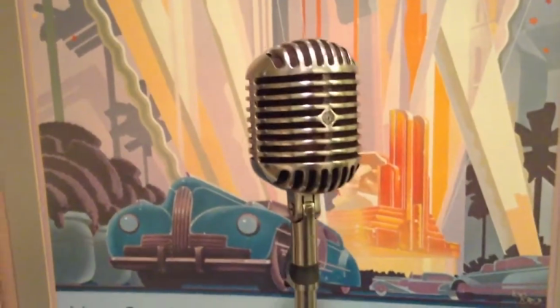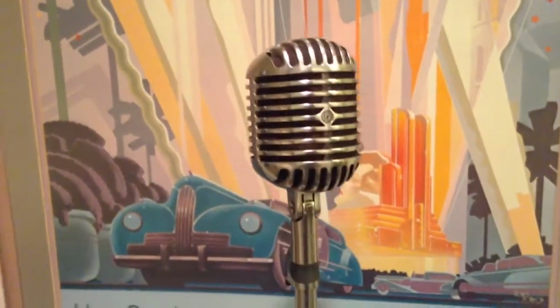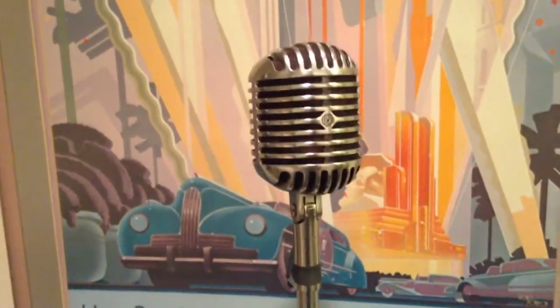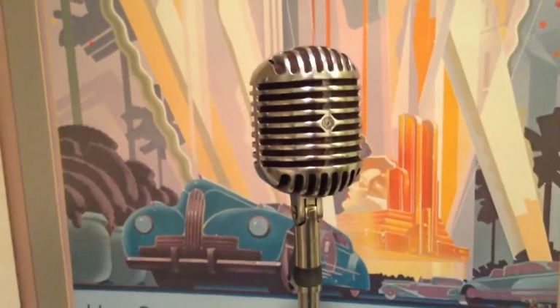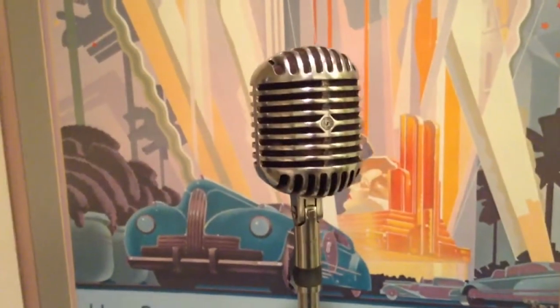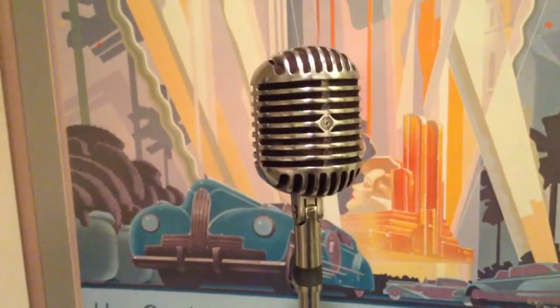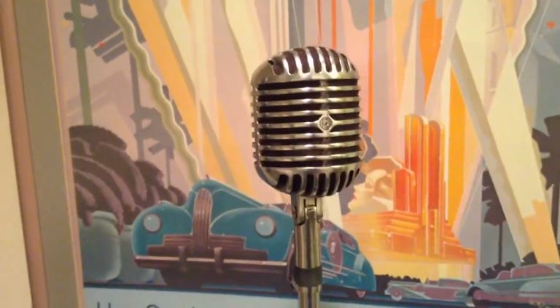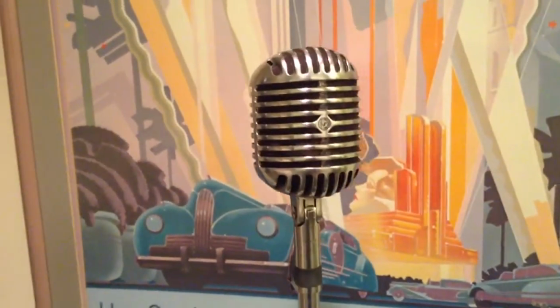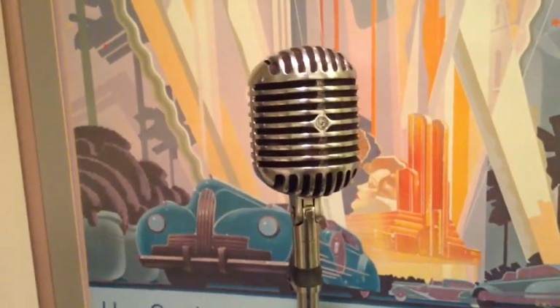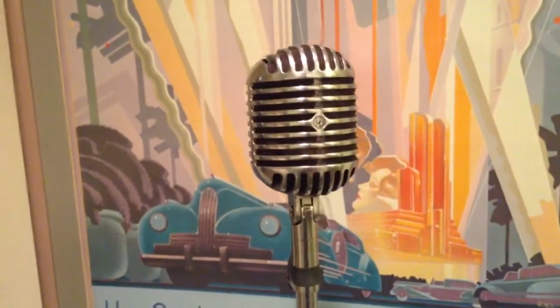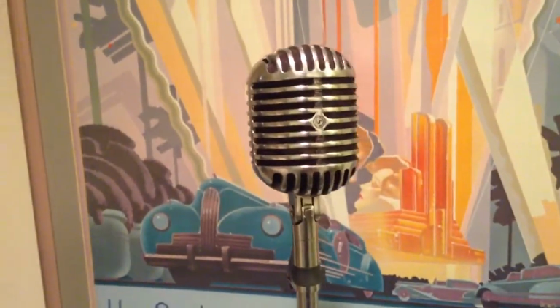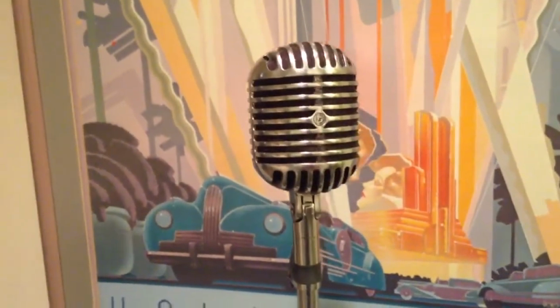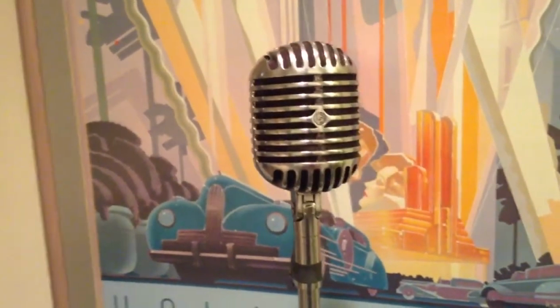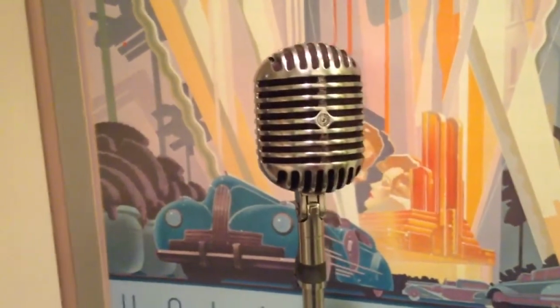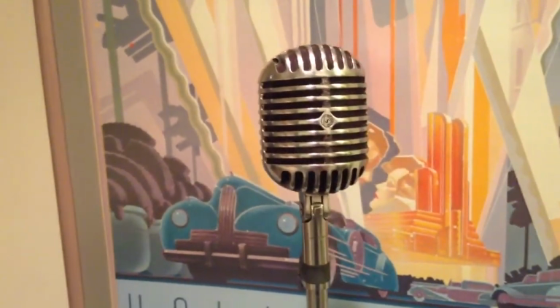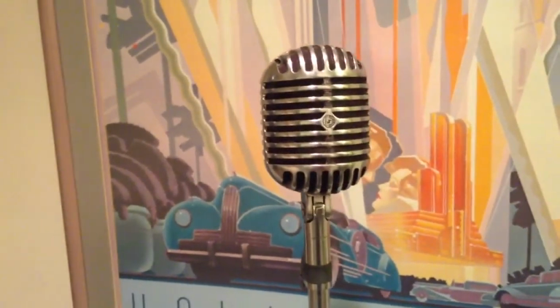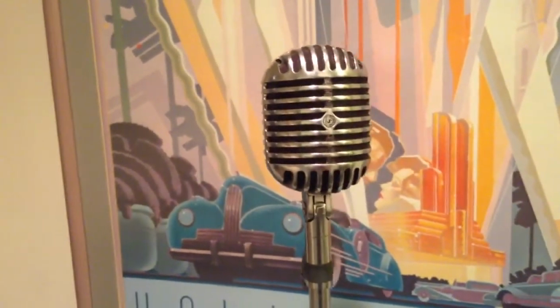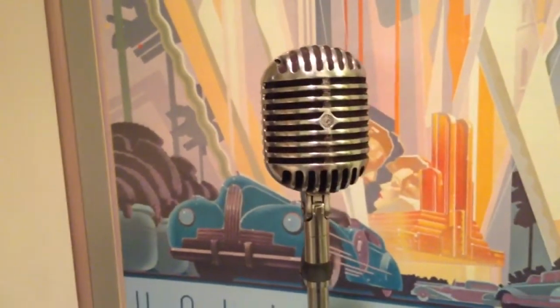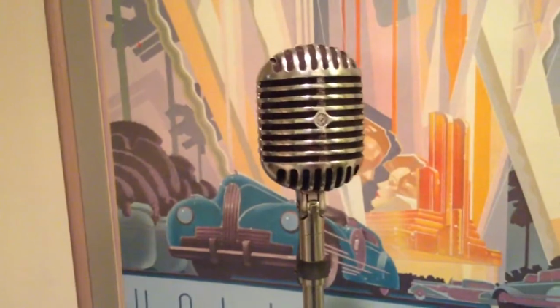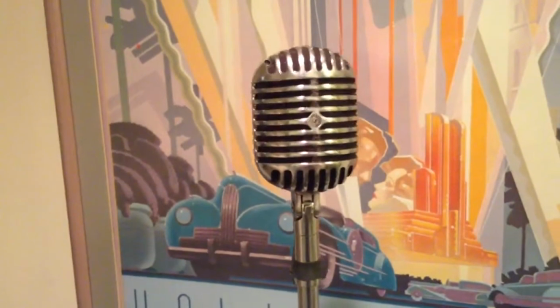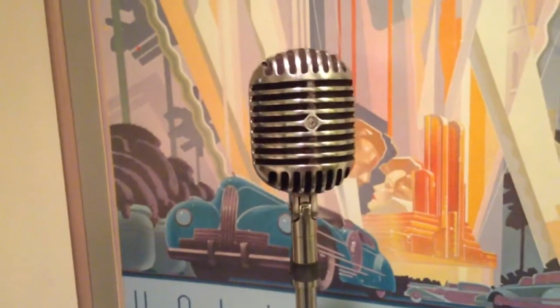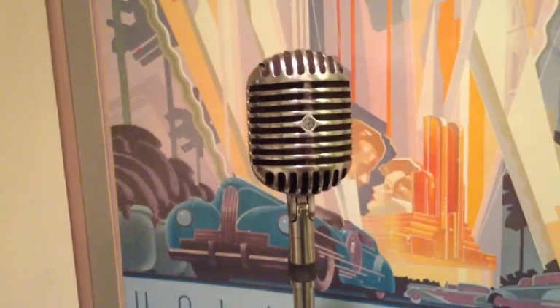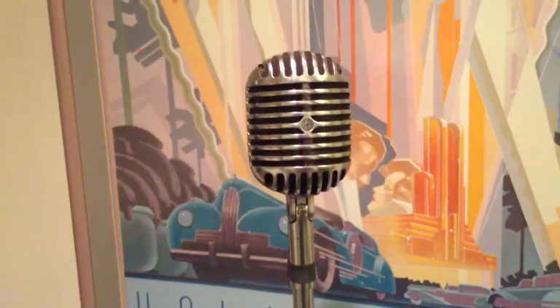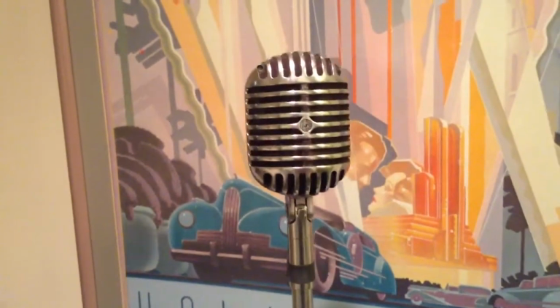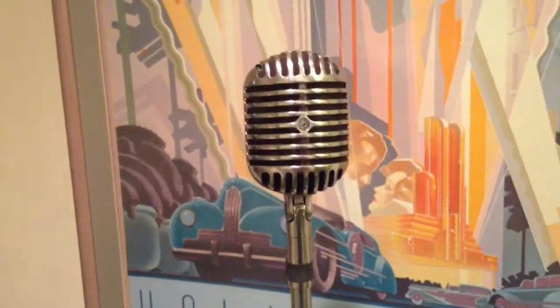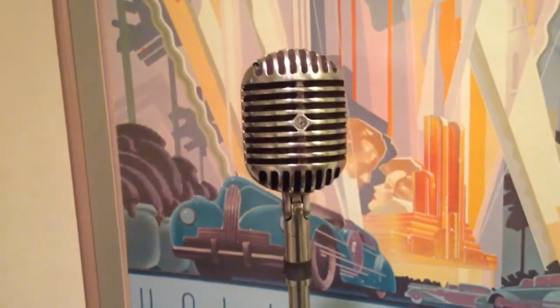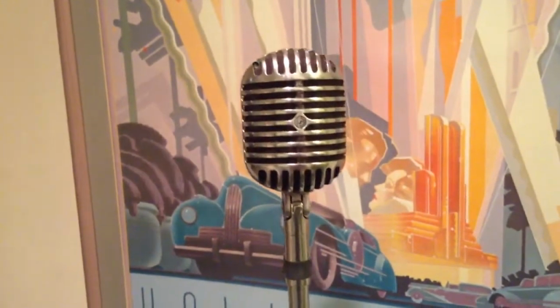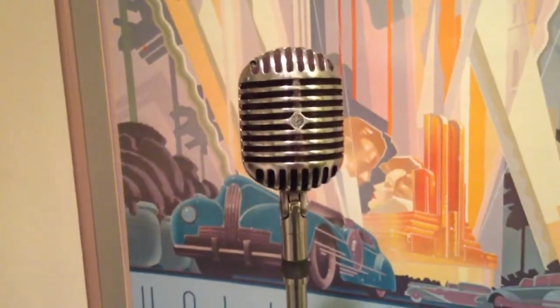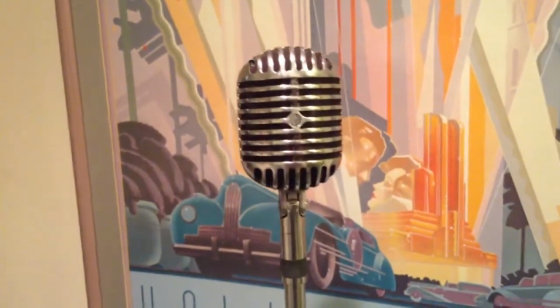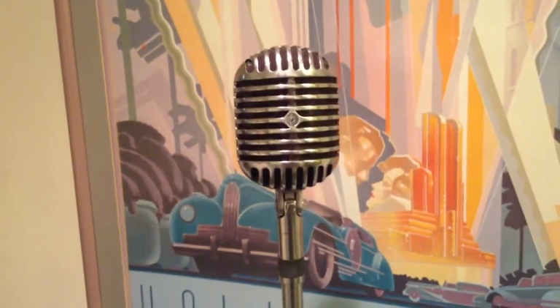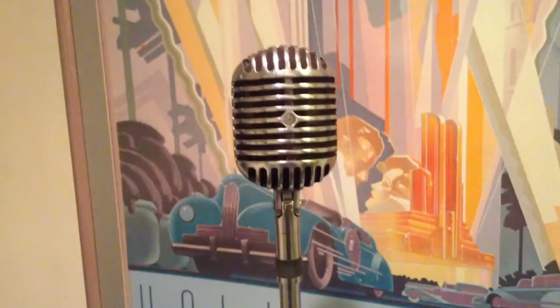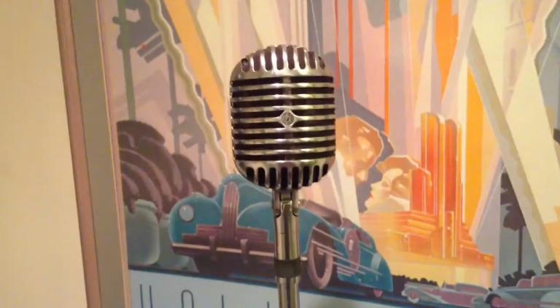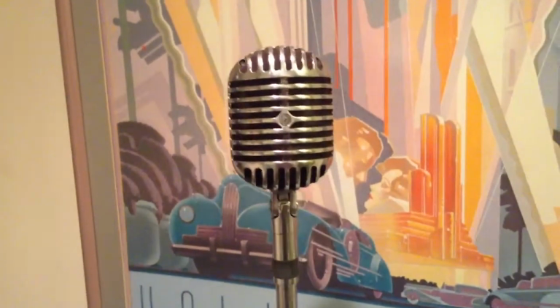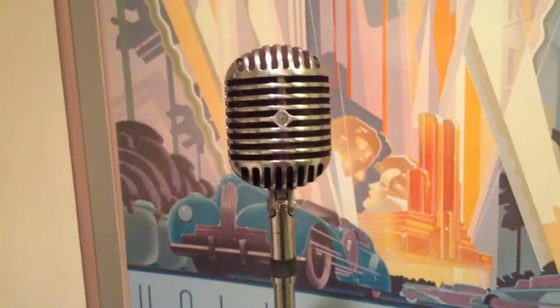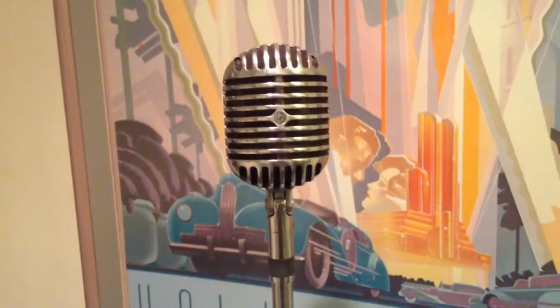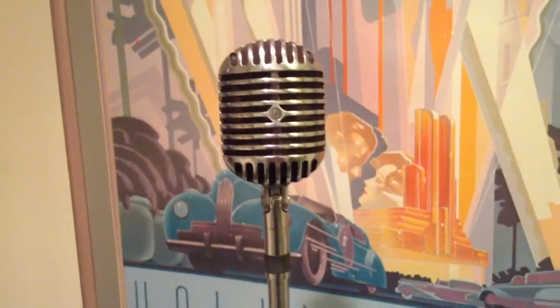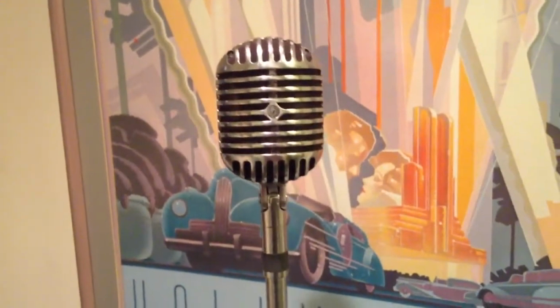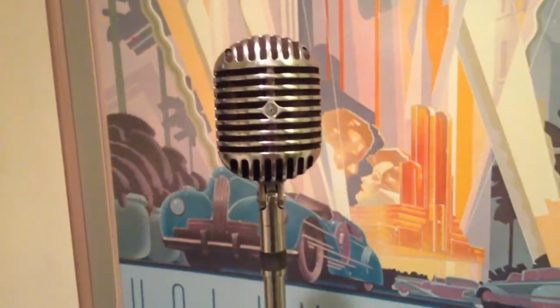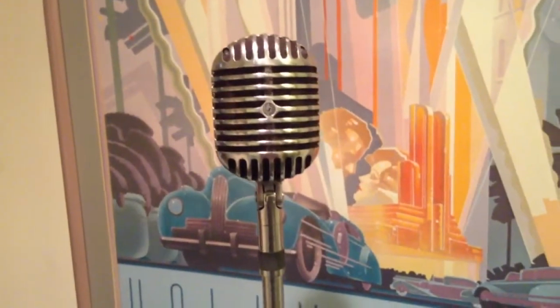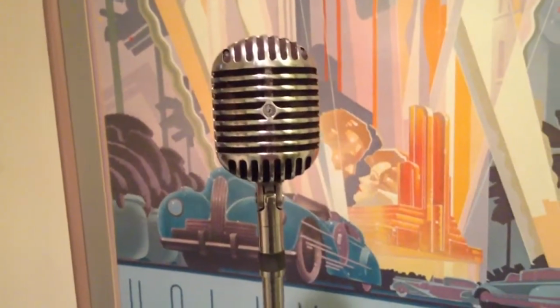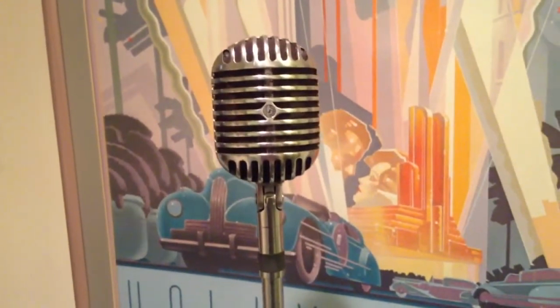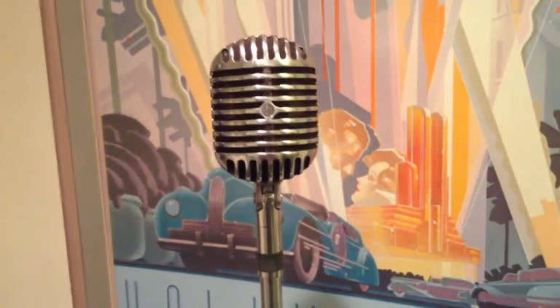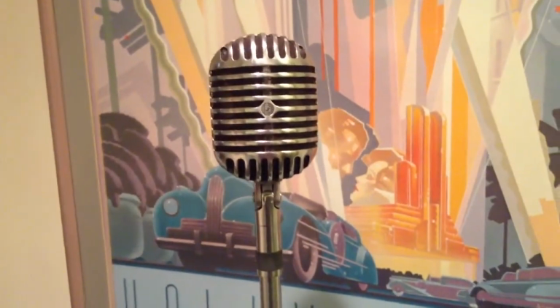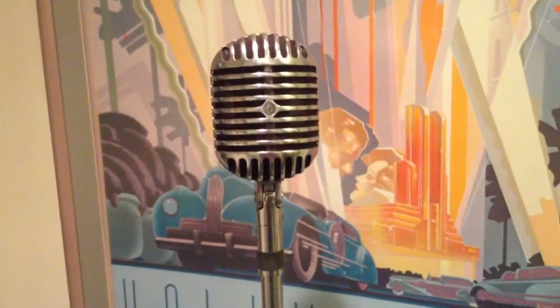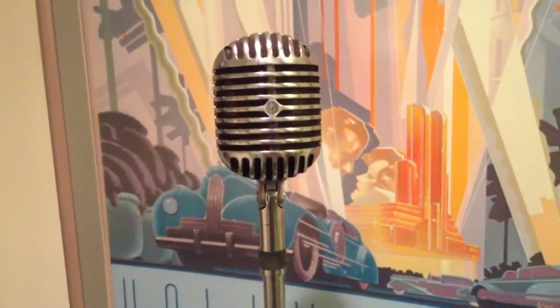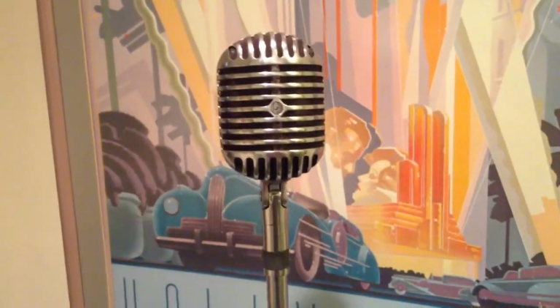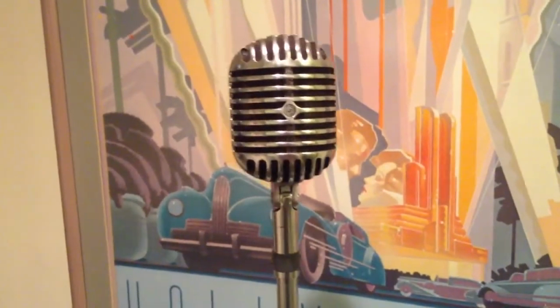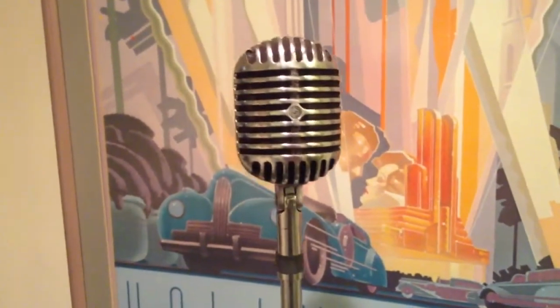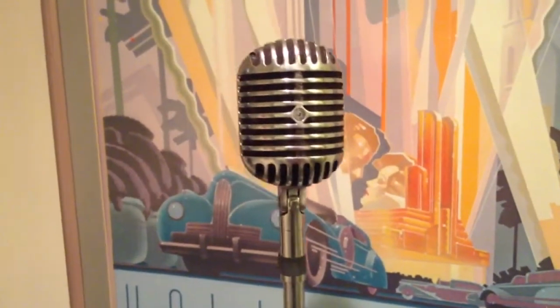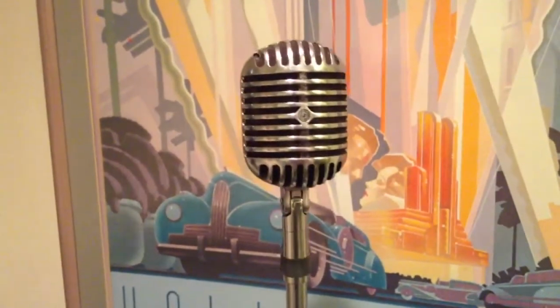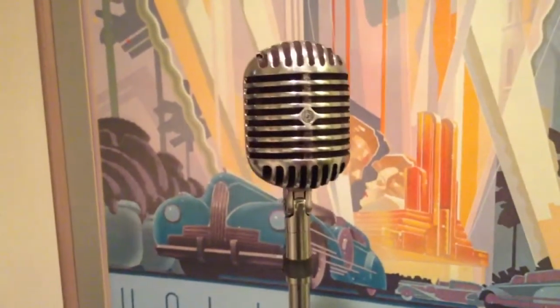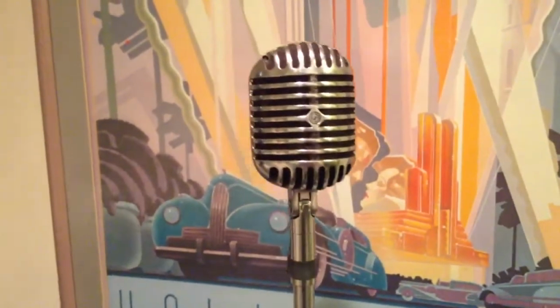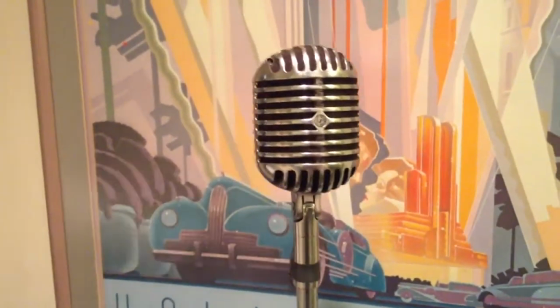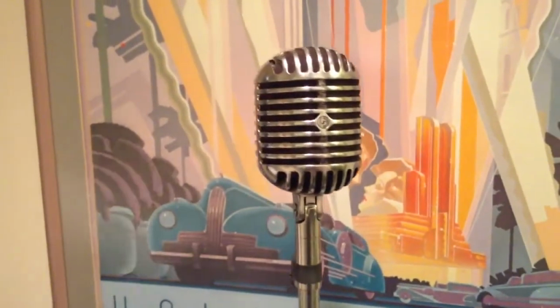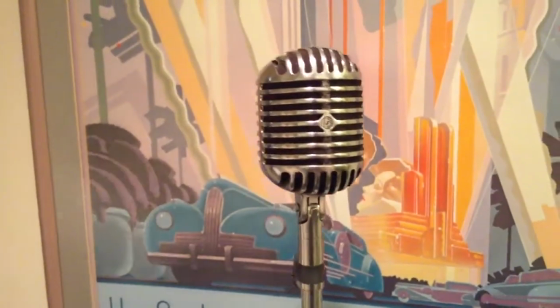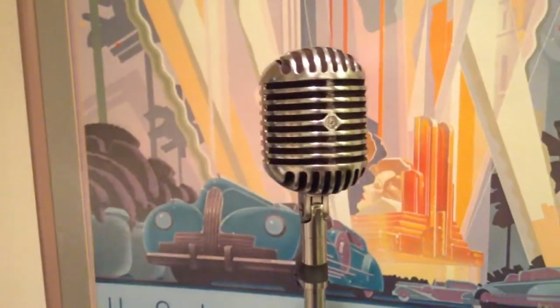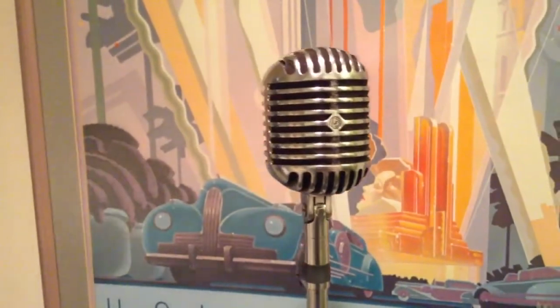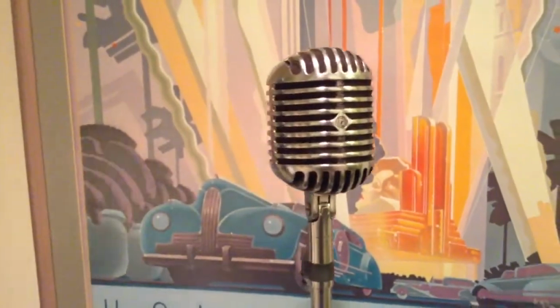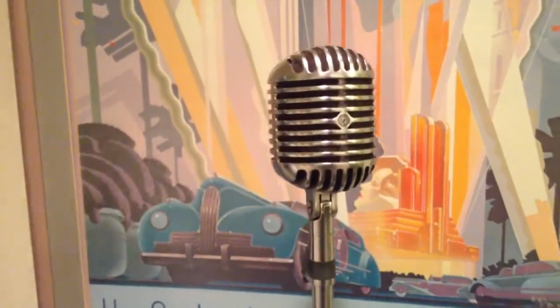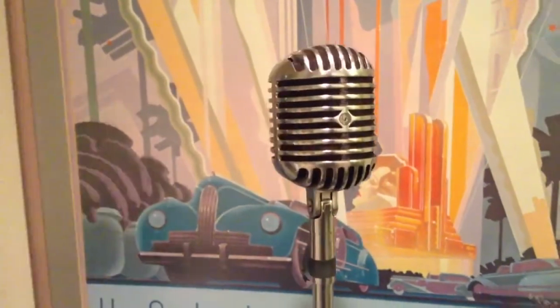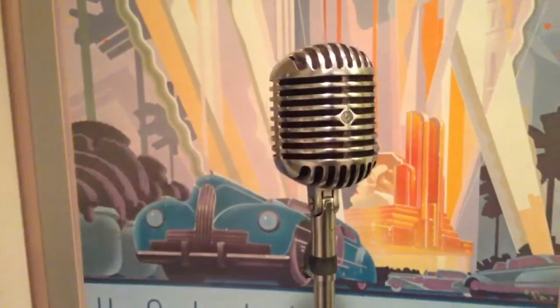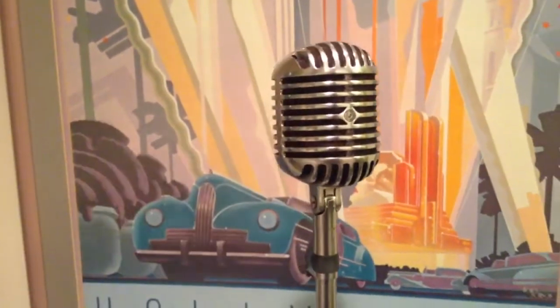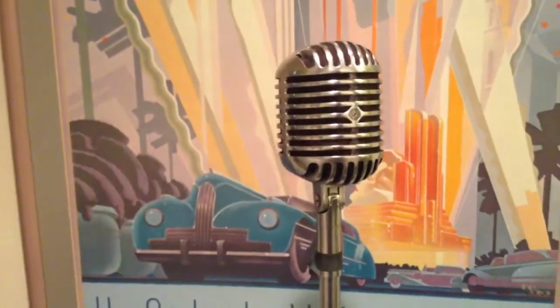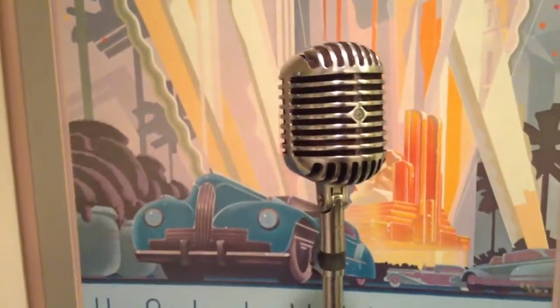And the 55C was the high impedance model. We have this microphone as a prop available for rent at hollywoodsound.com.